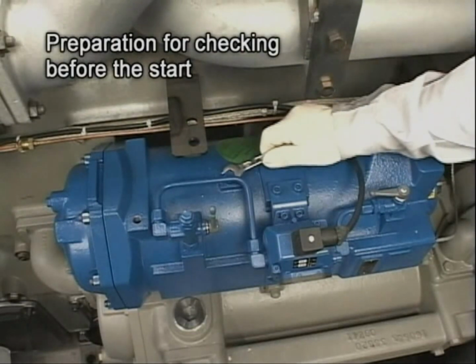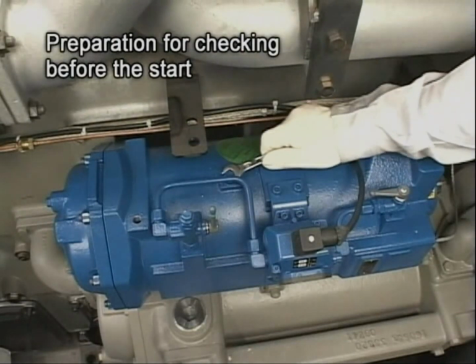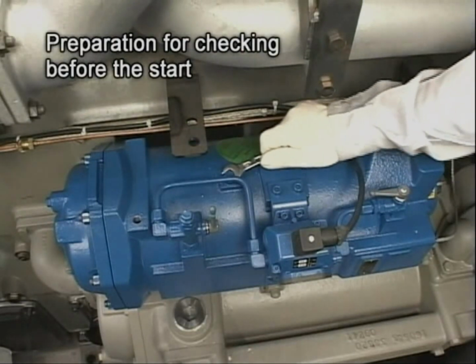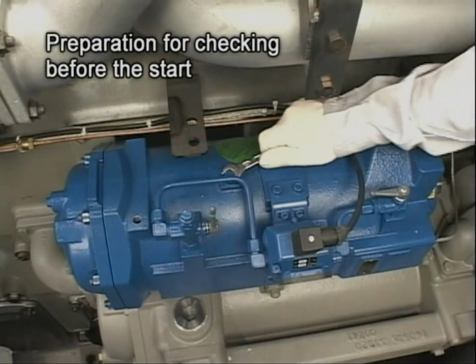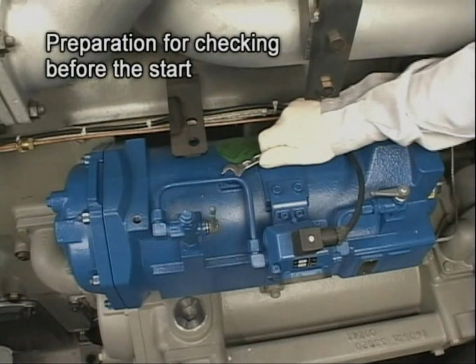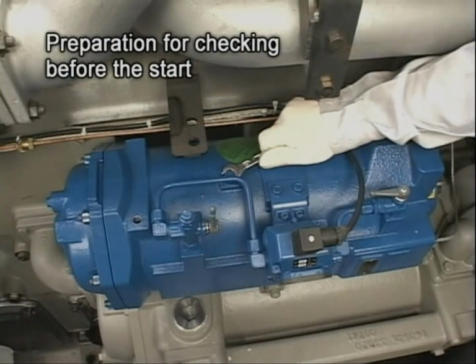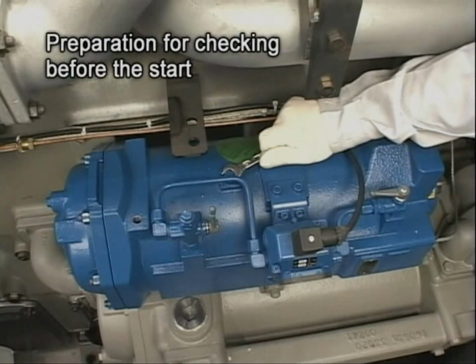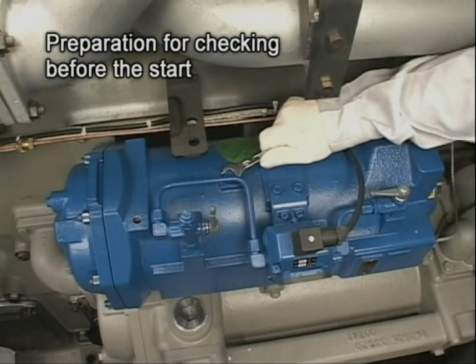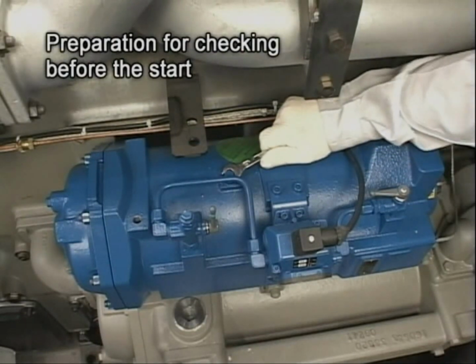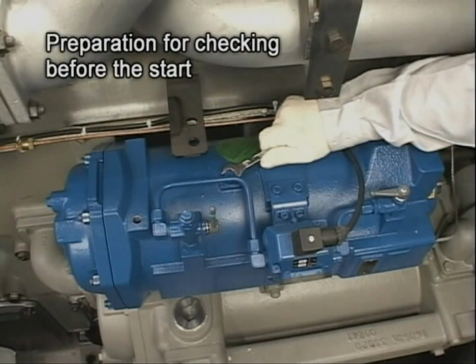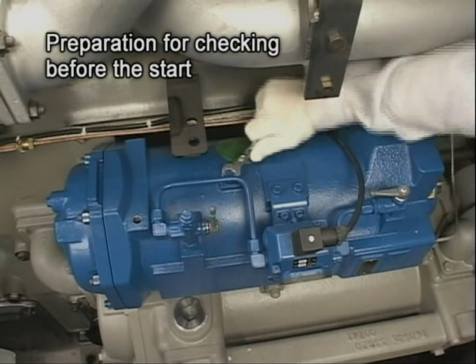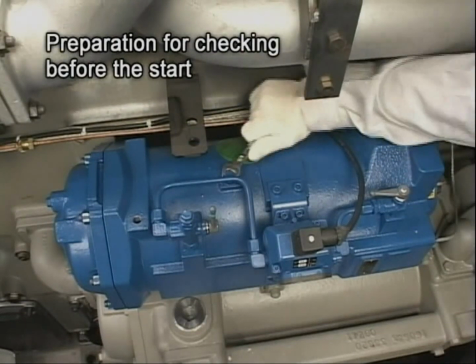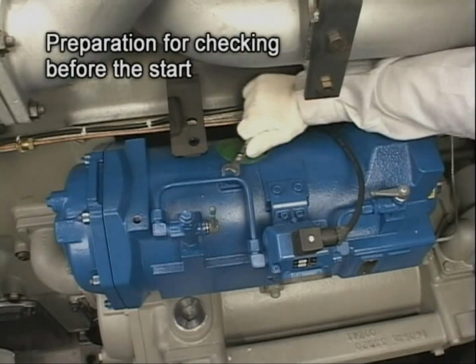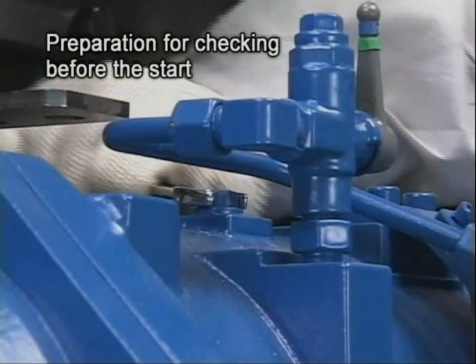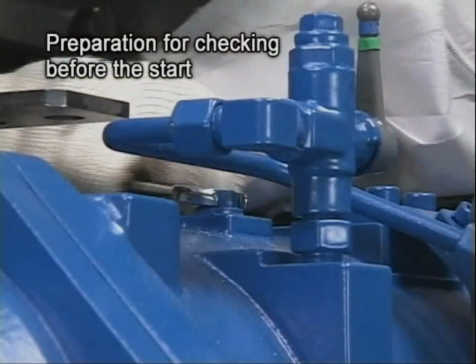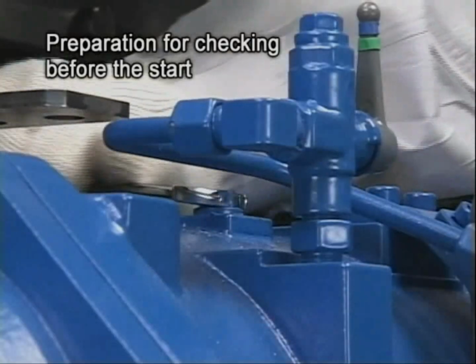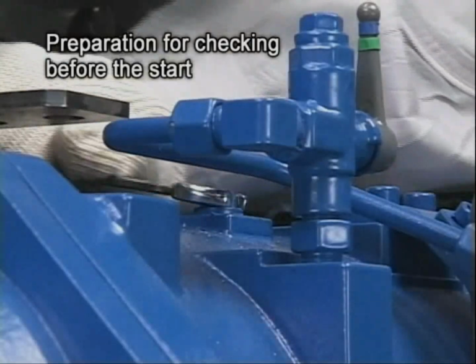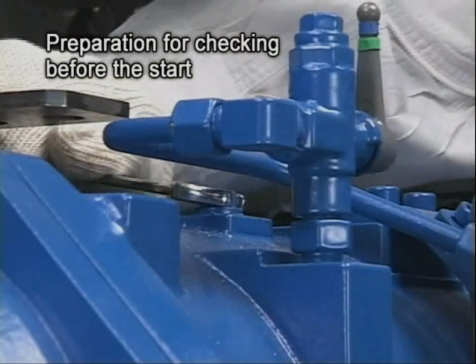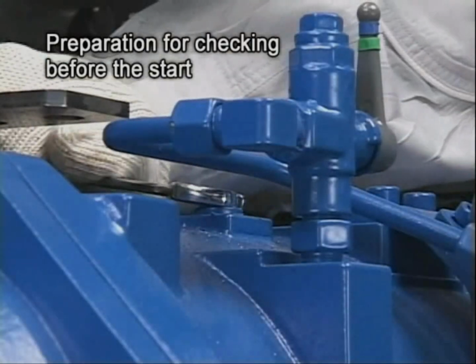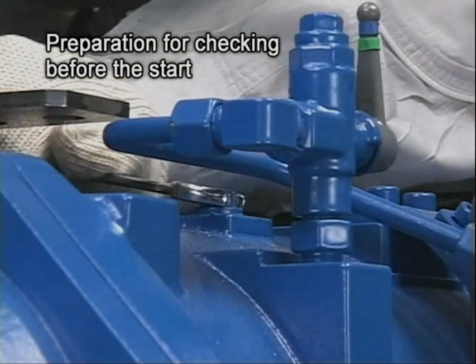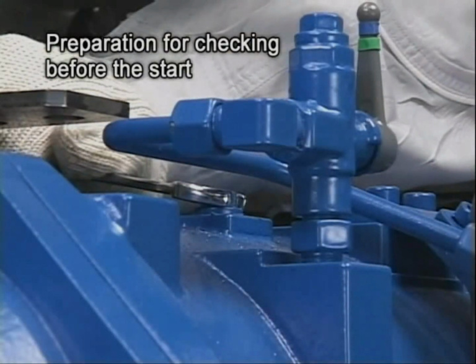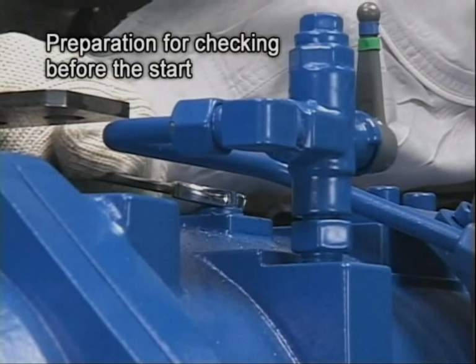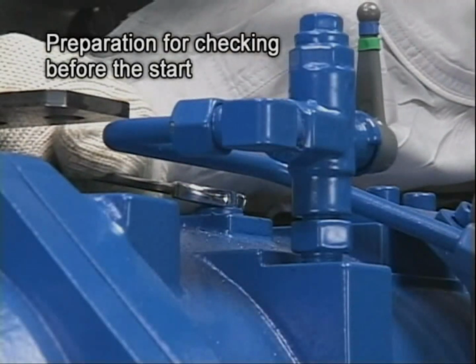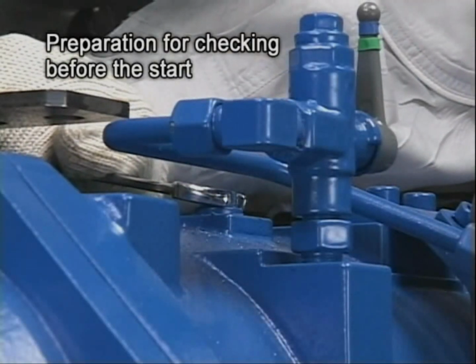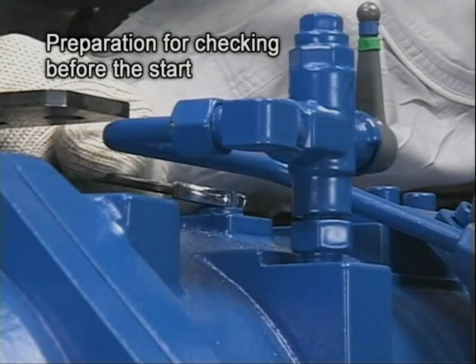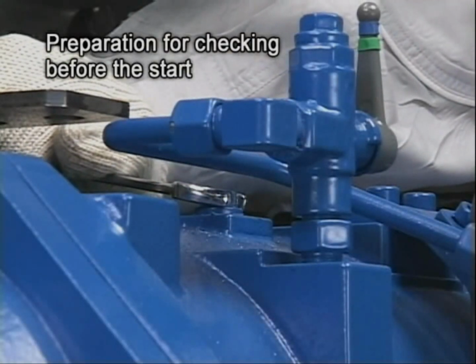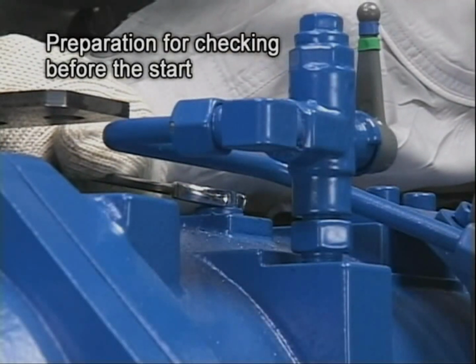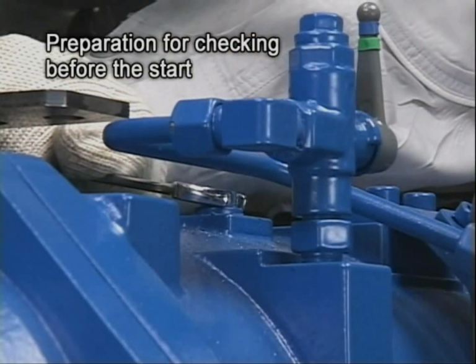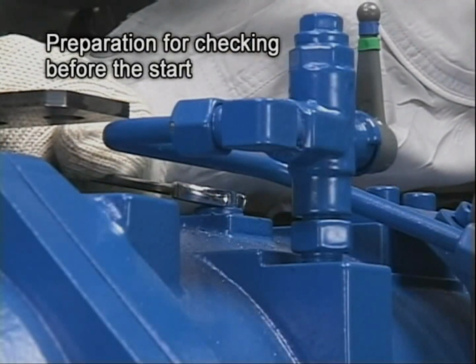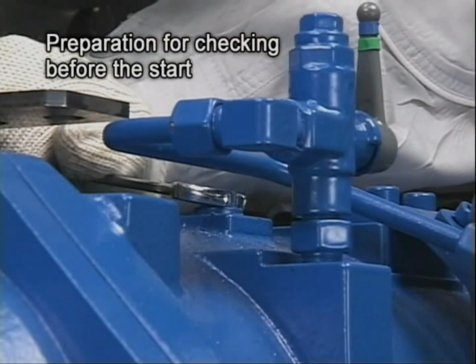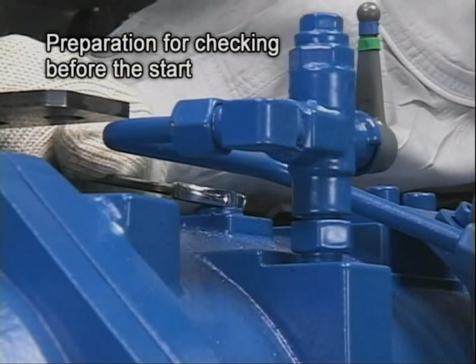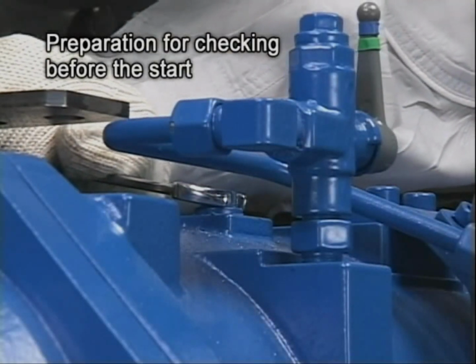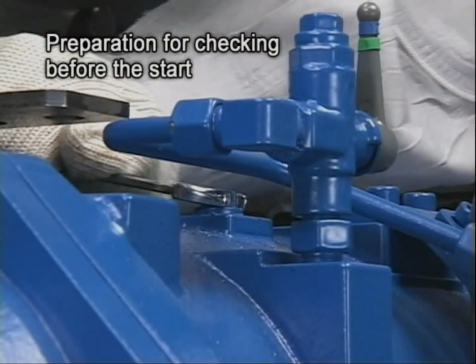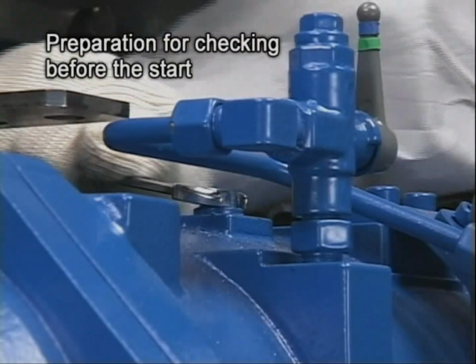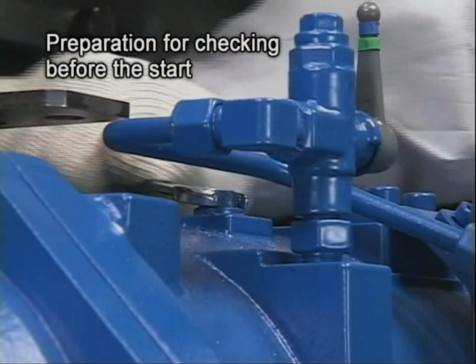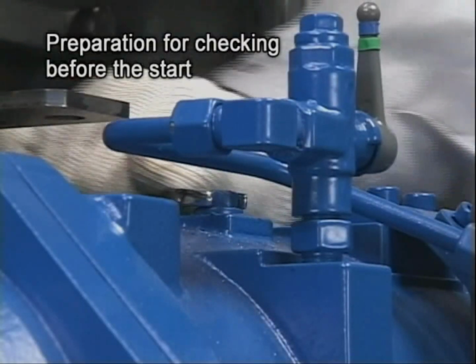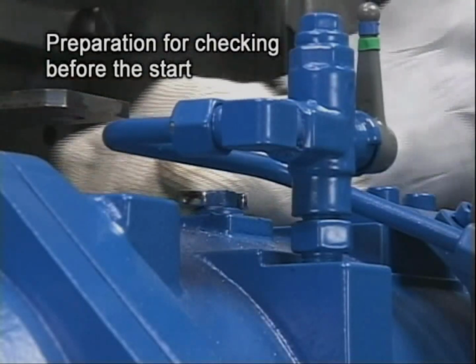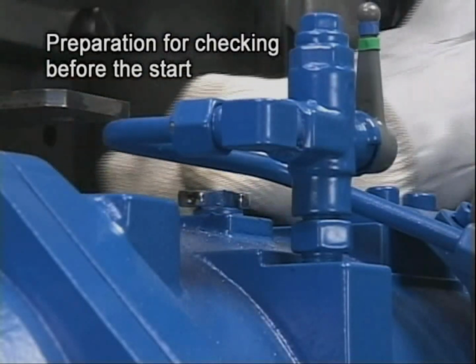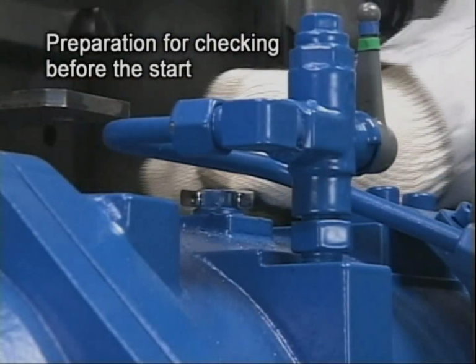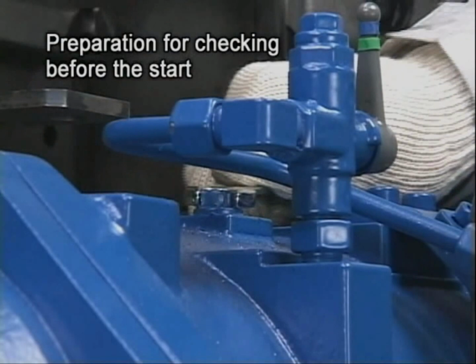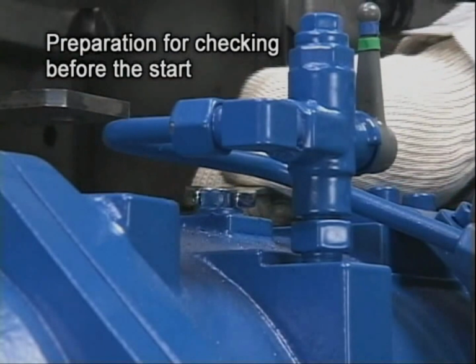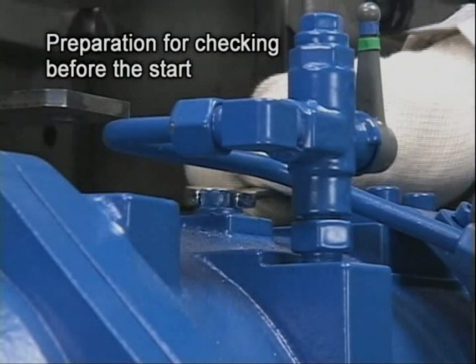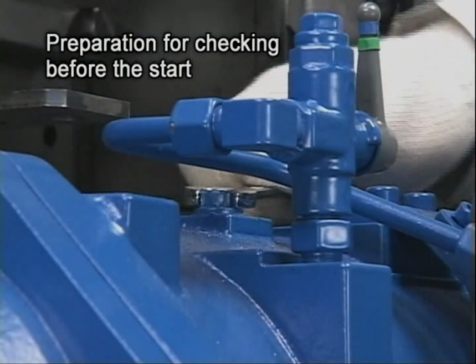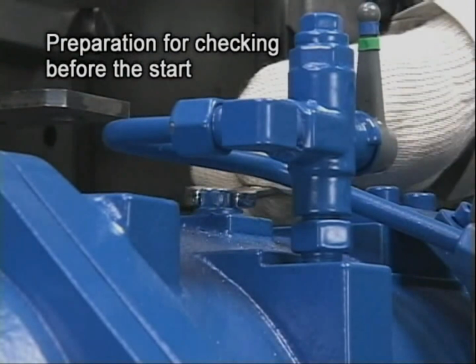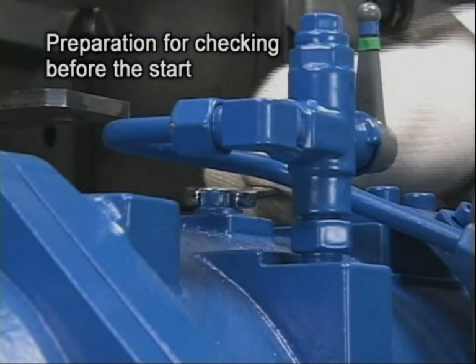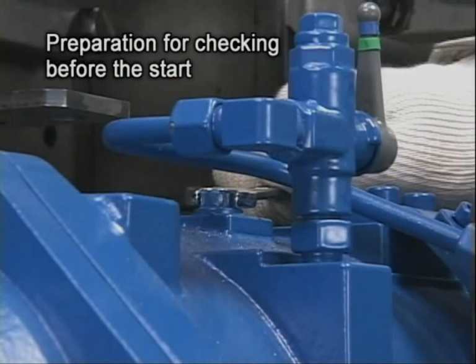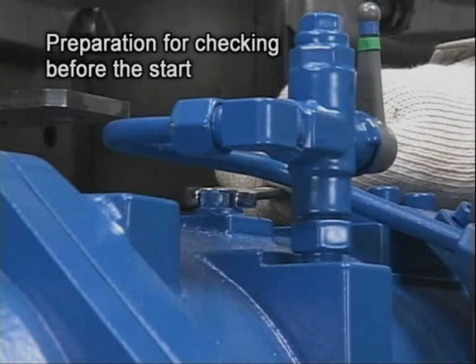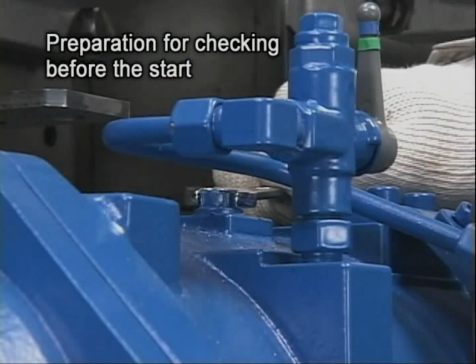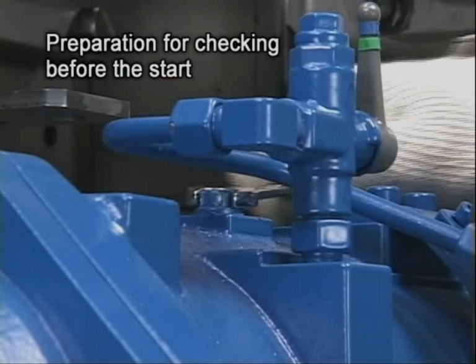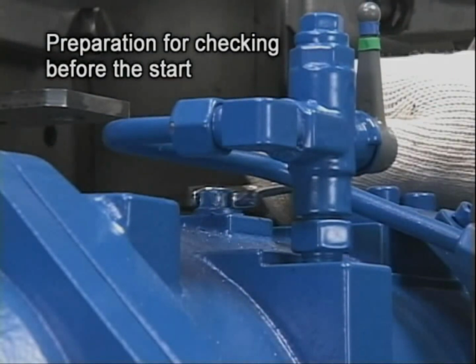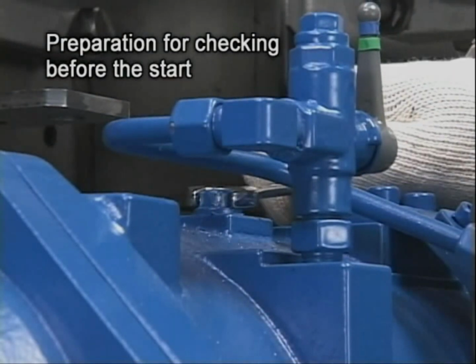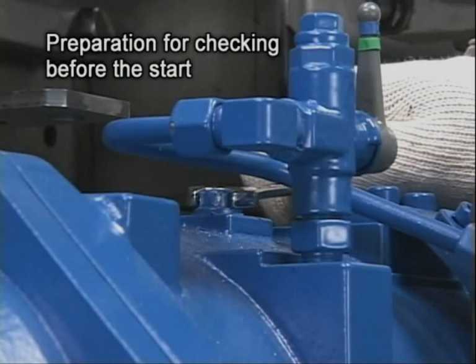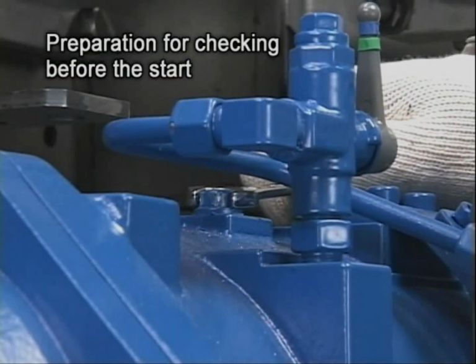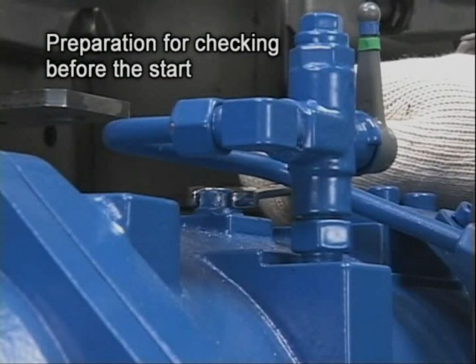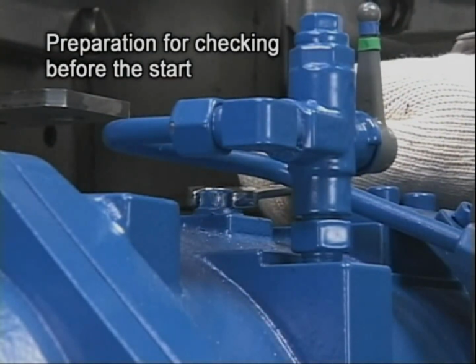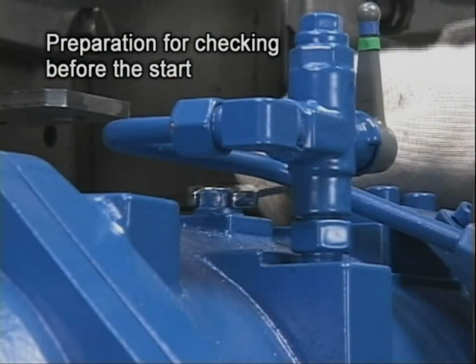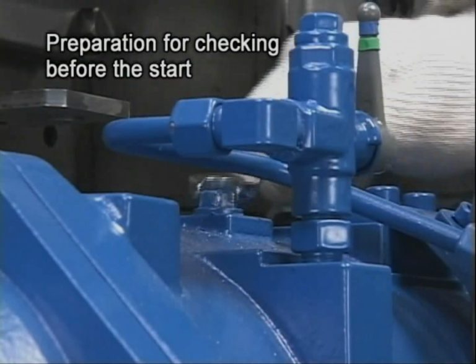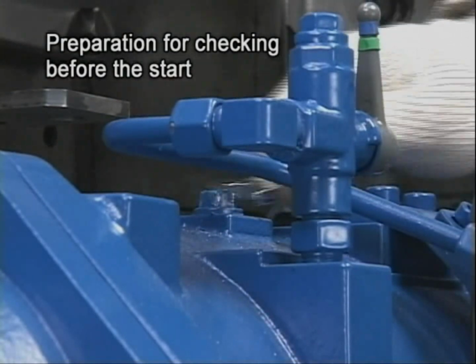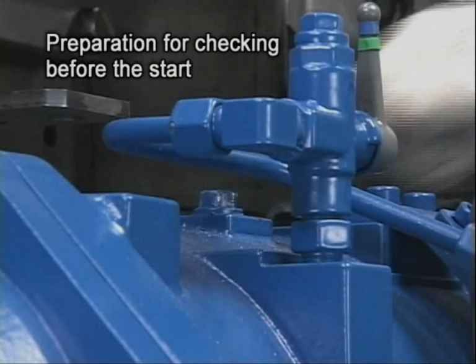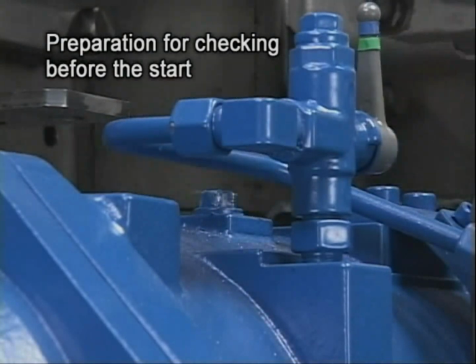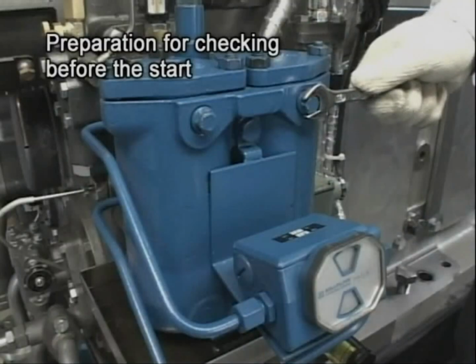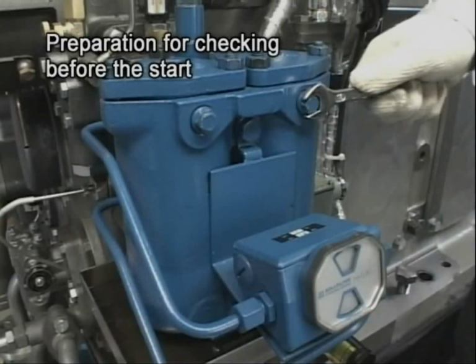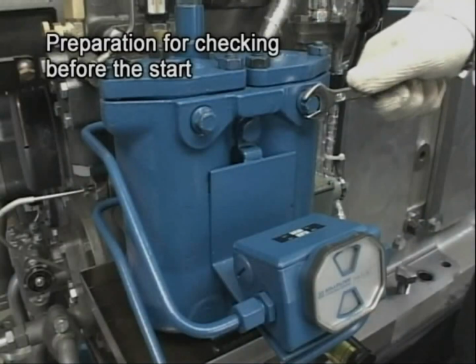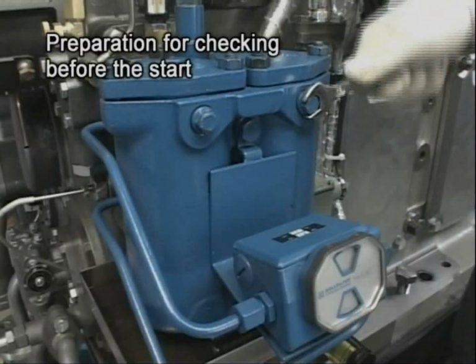Then conduct air bleeding for the lube oil strainer, fuel oil strainer, fuel pump, and so on.